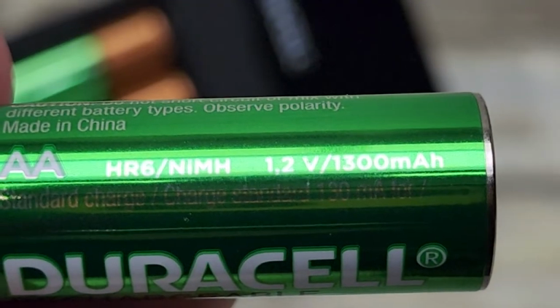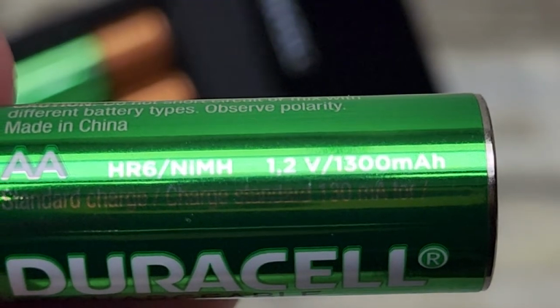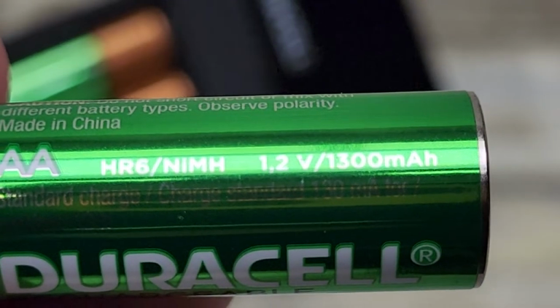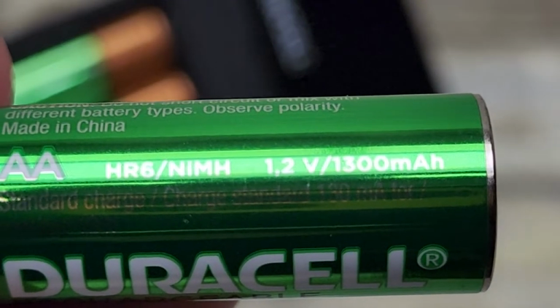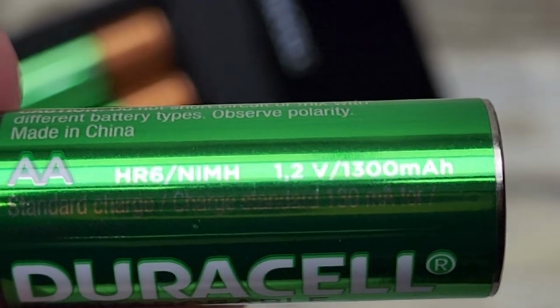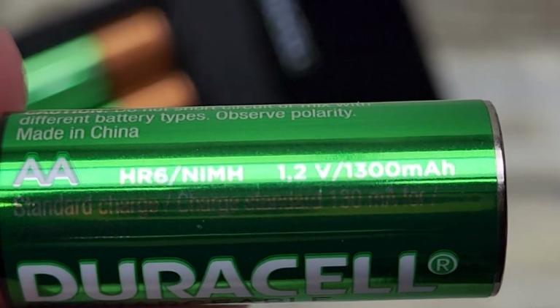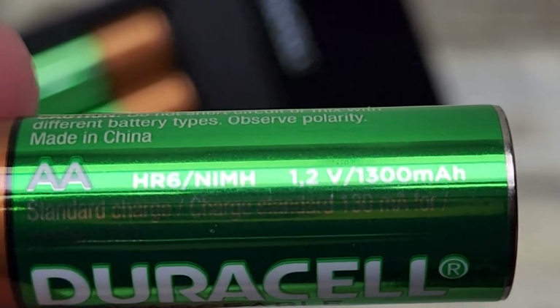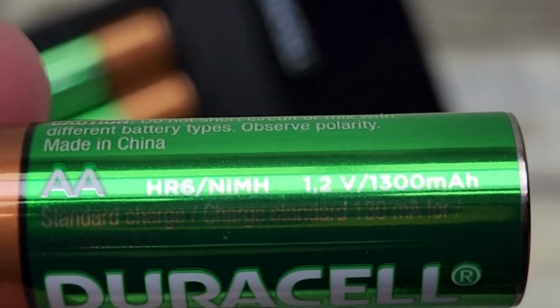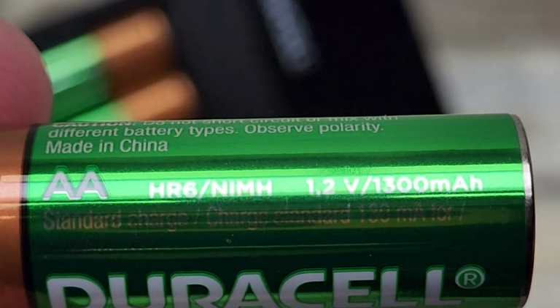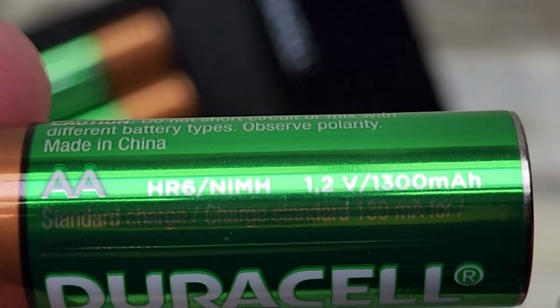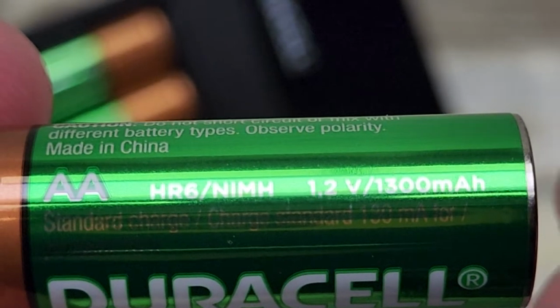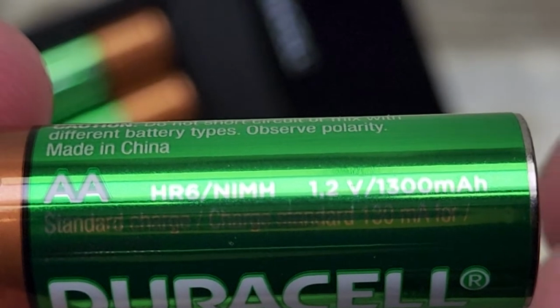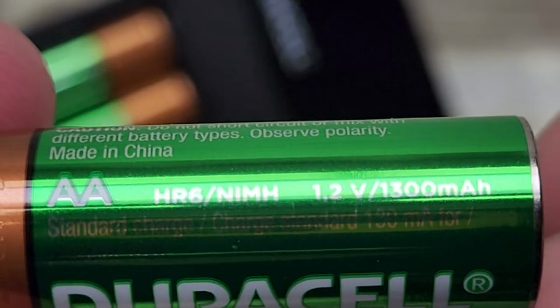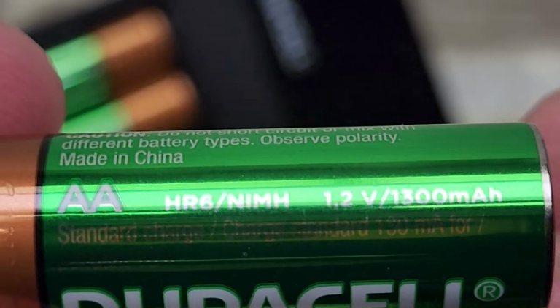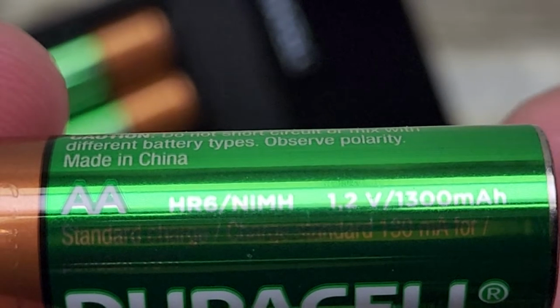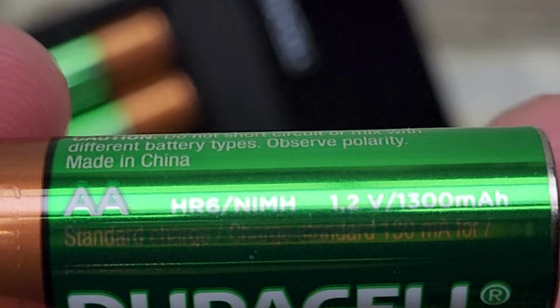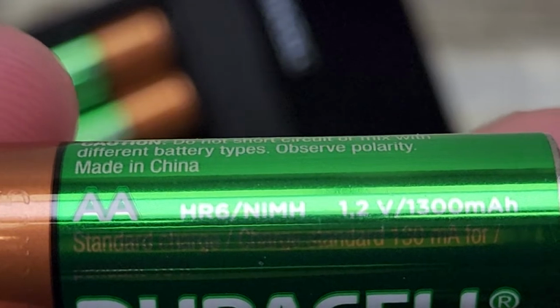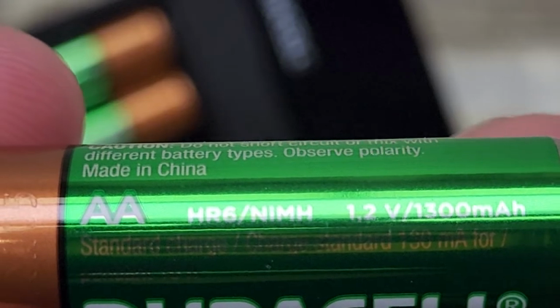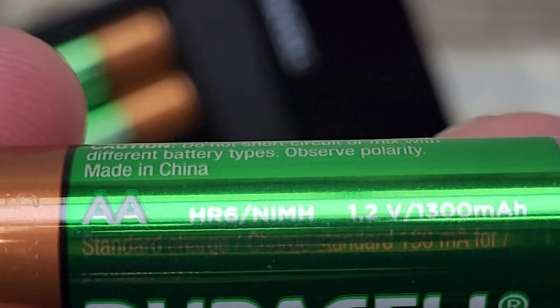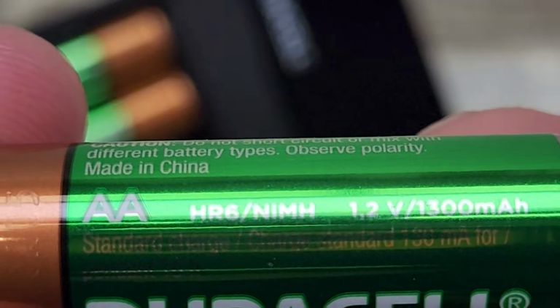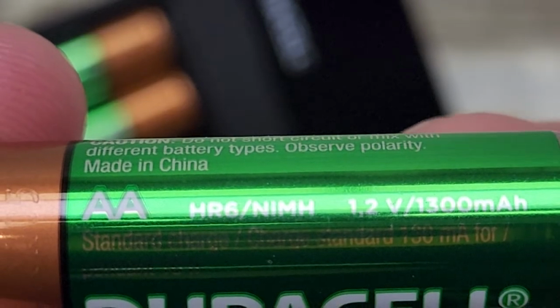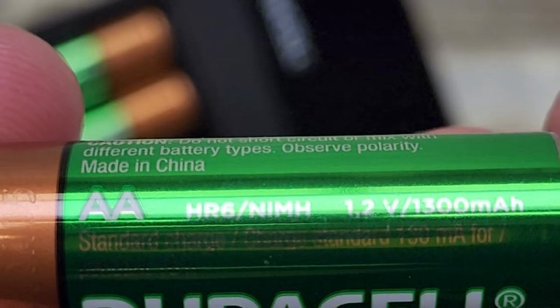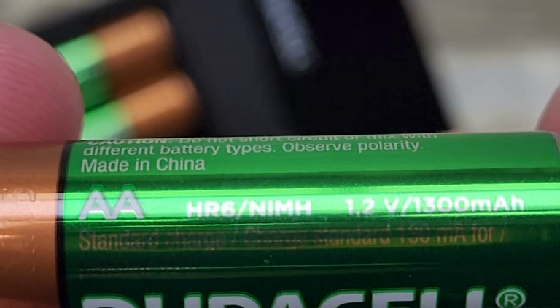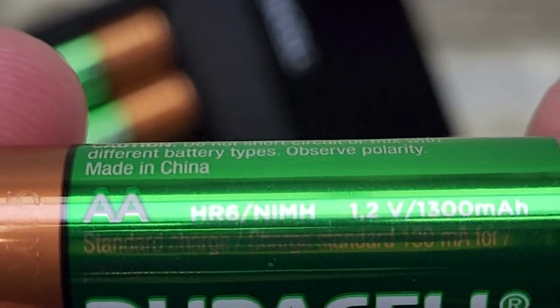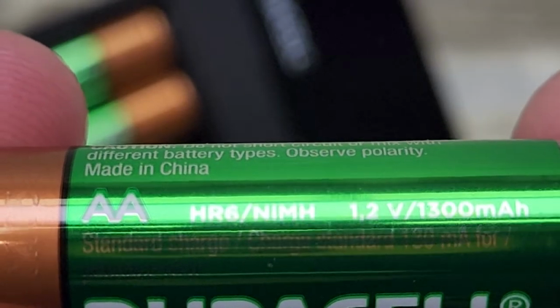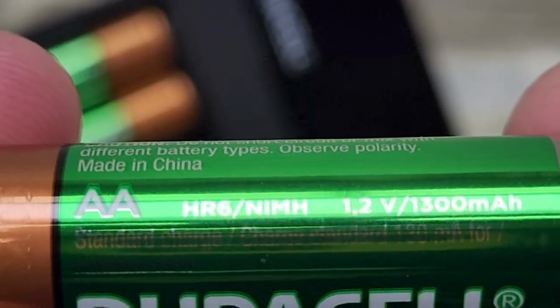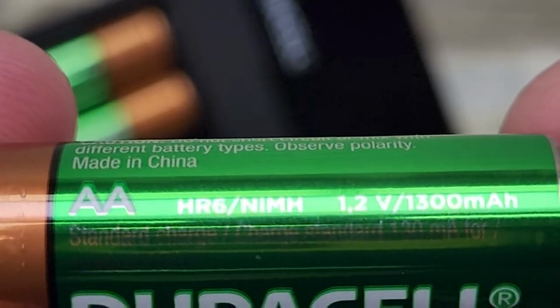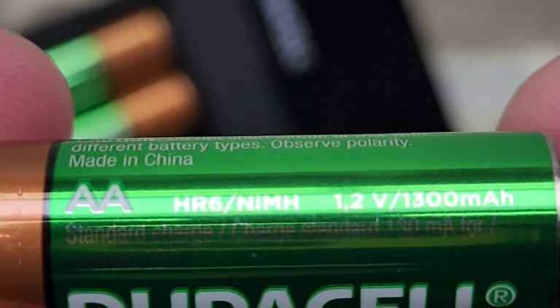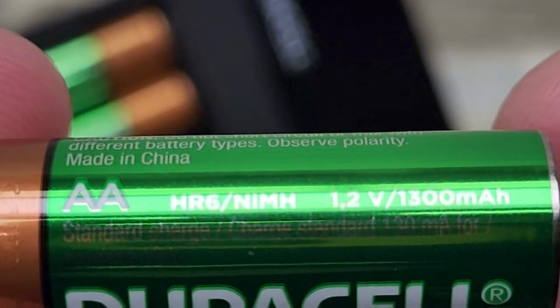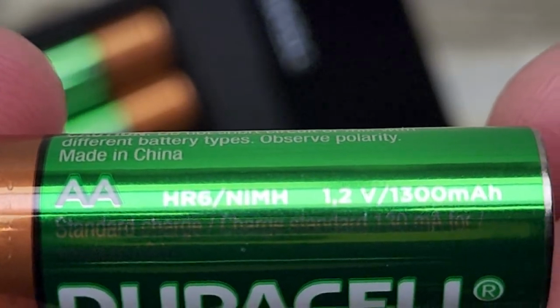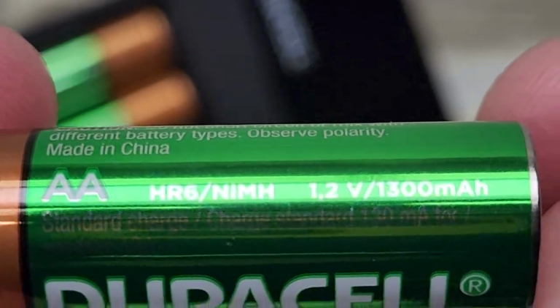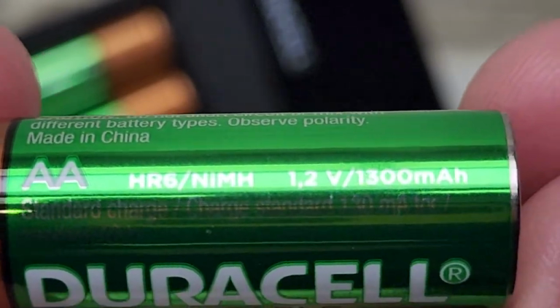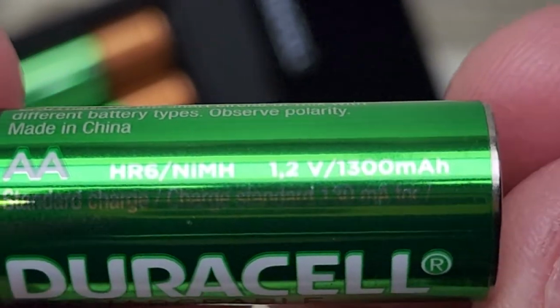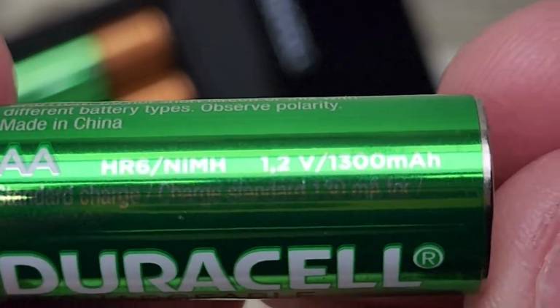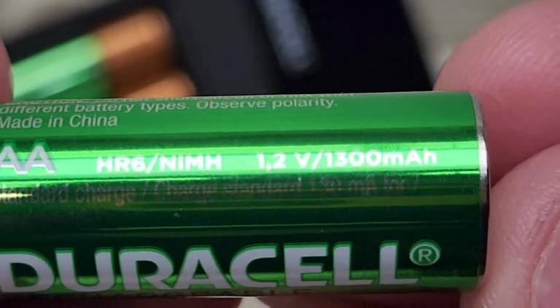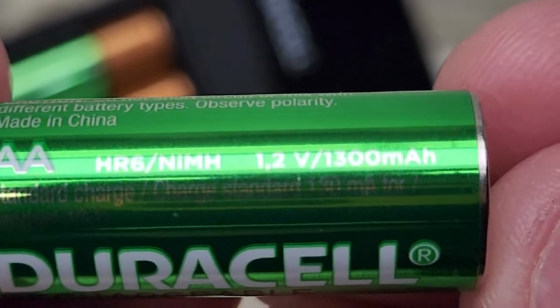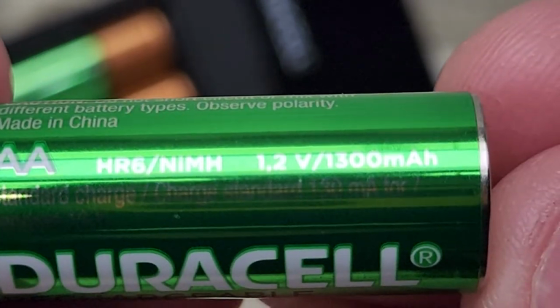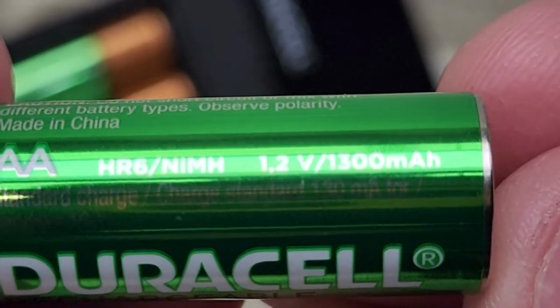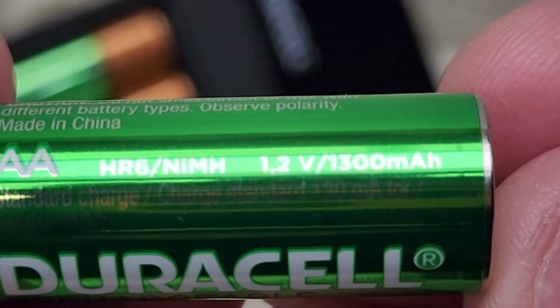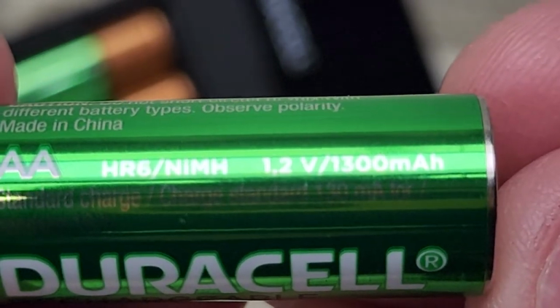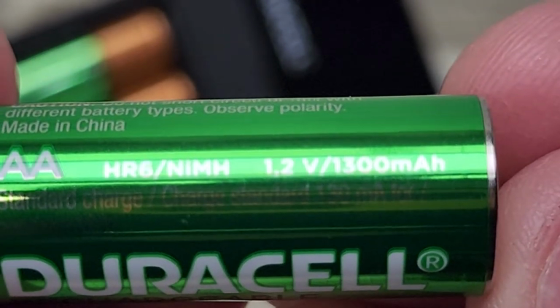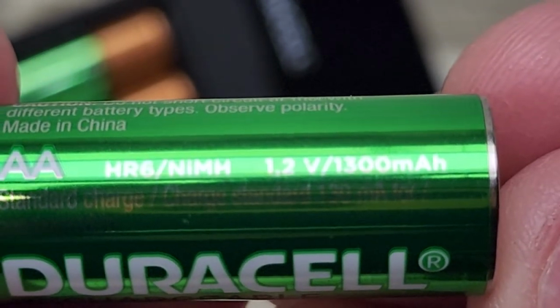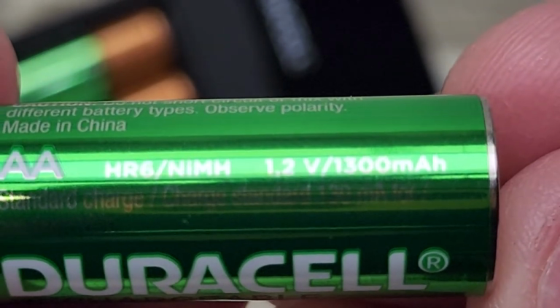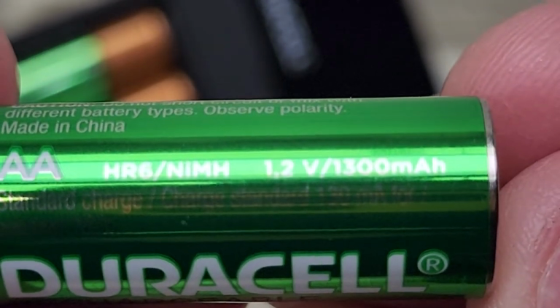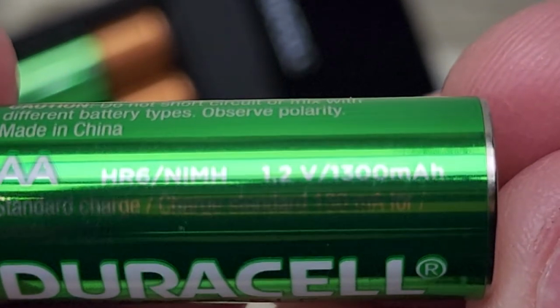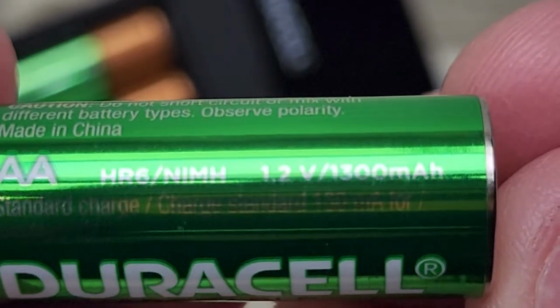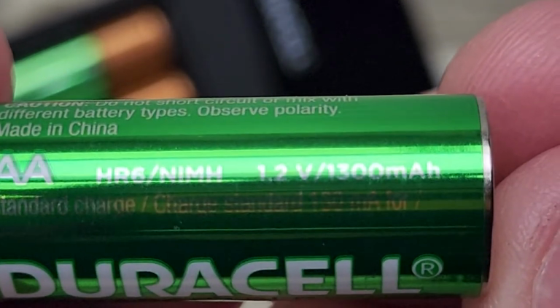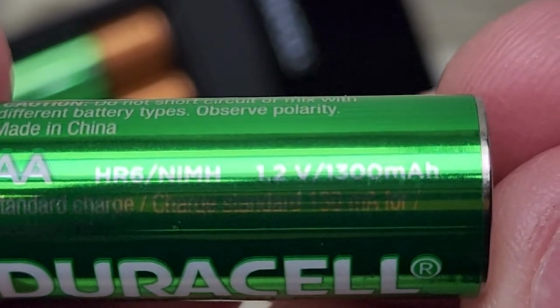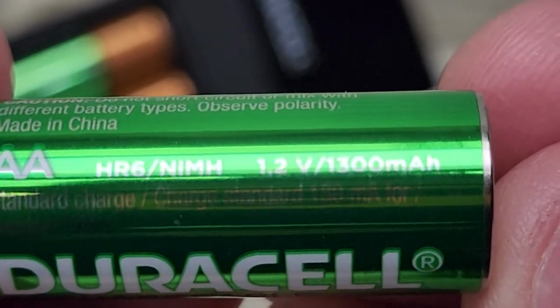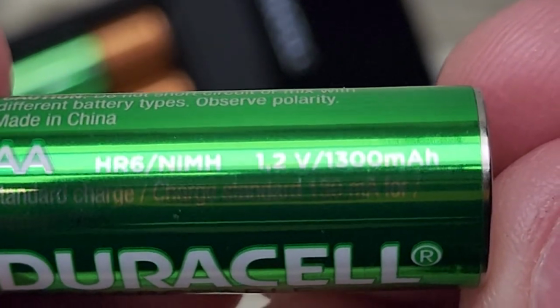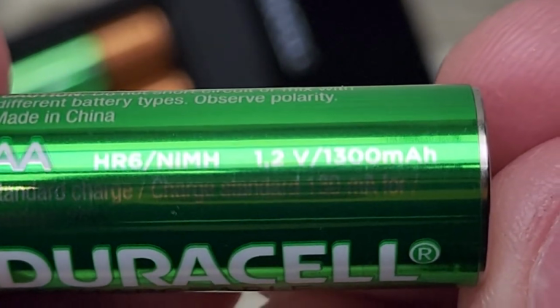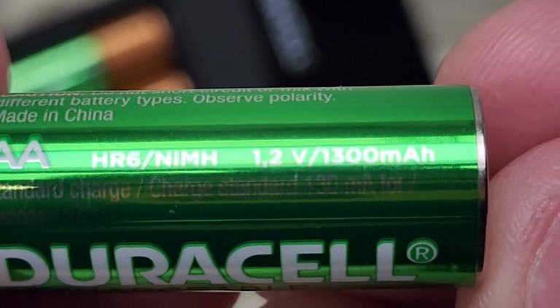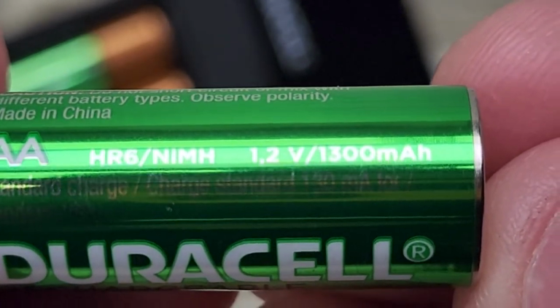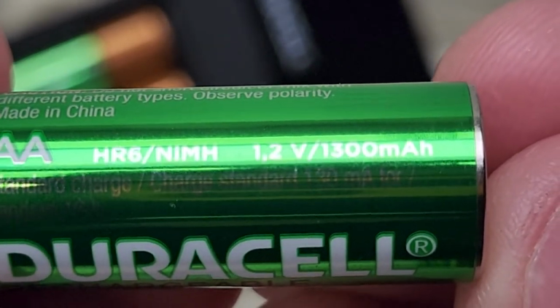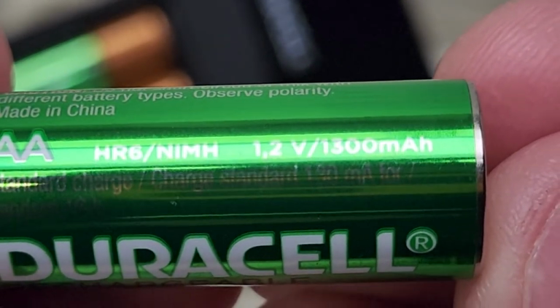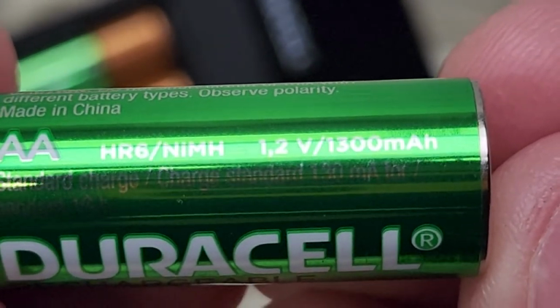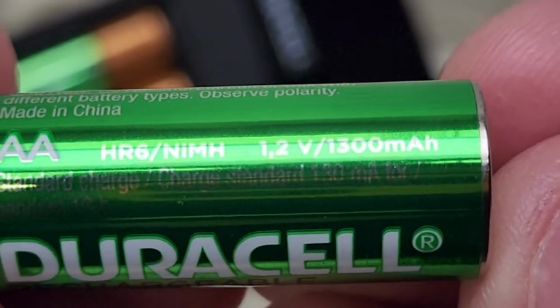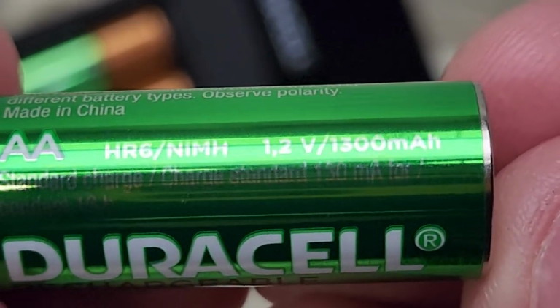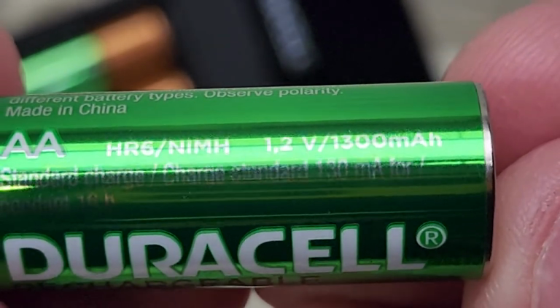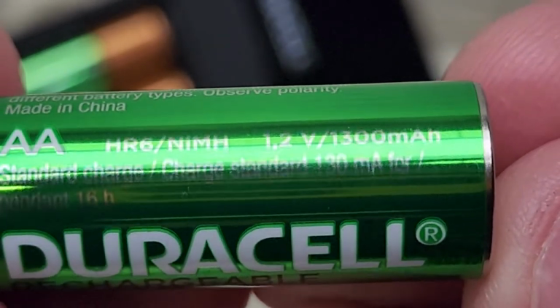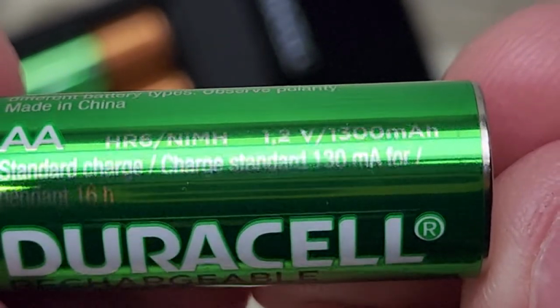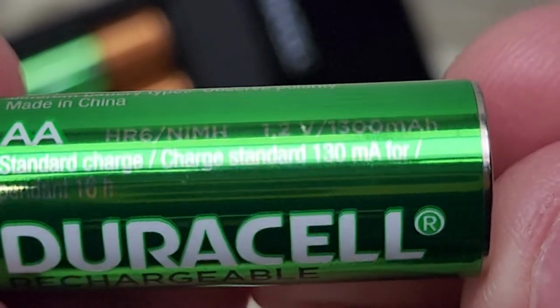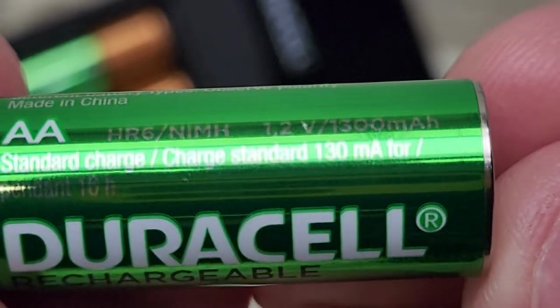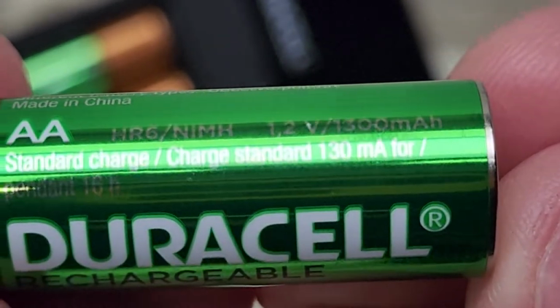I've got the camera zoomed in on the battery. They're 1.2 volts, 1300 milliamps.